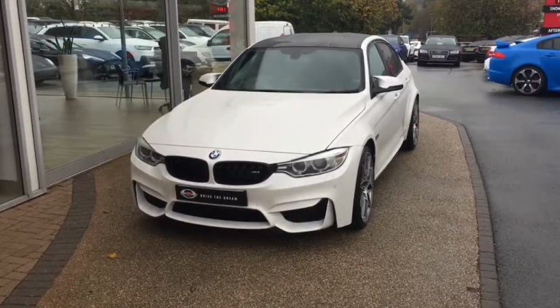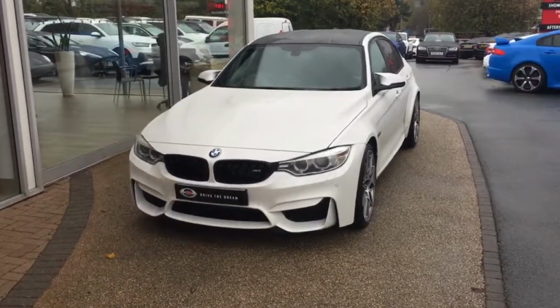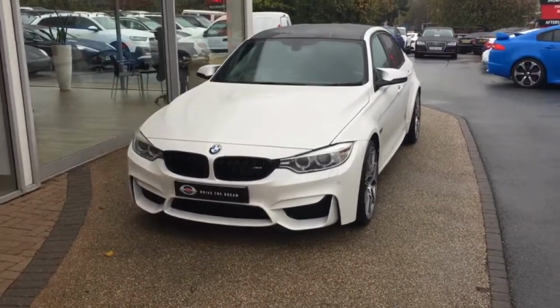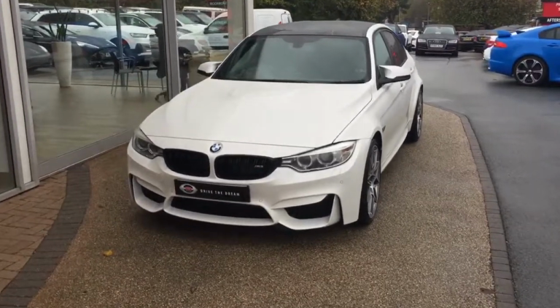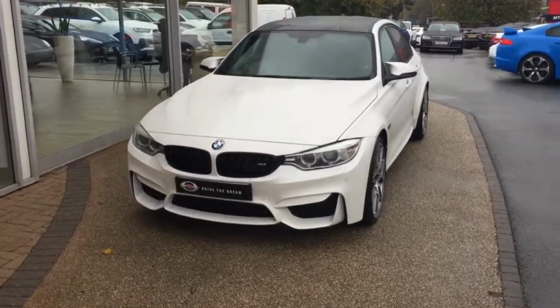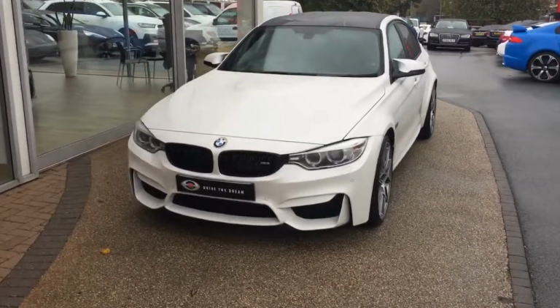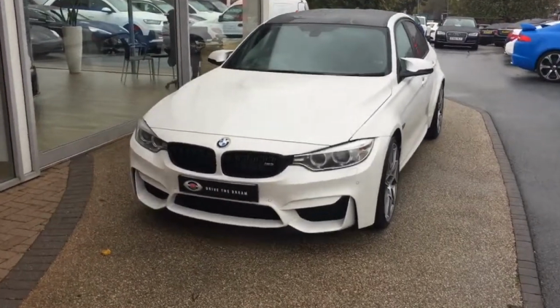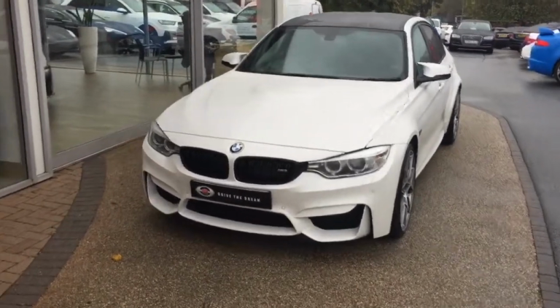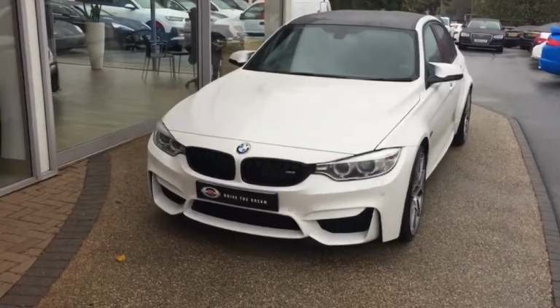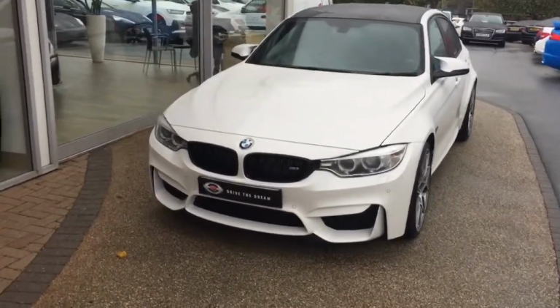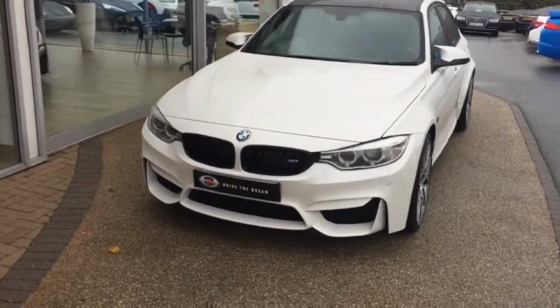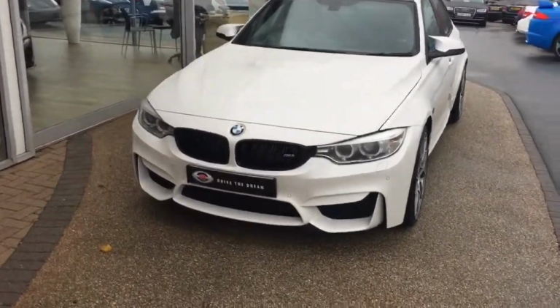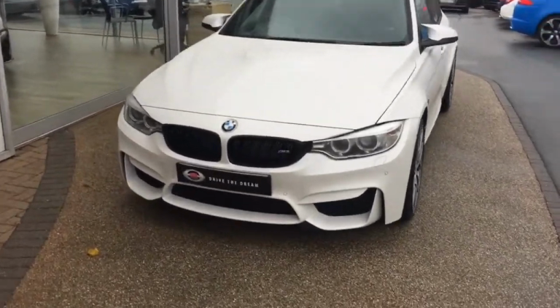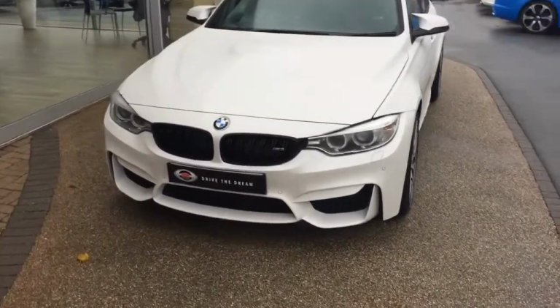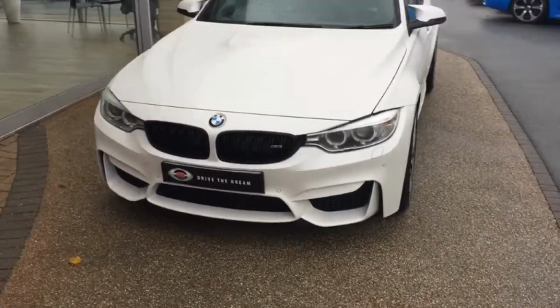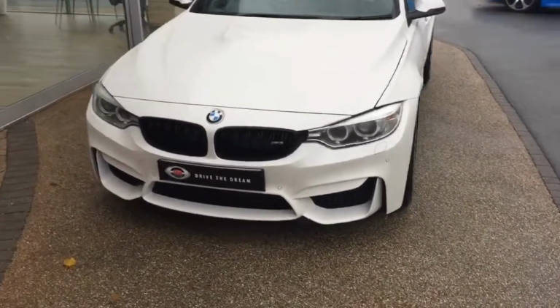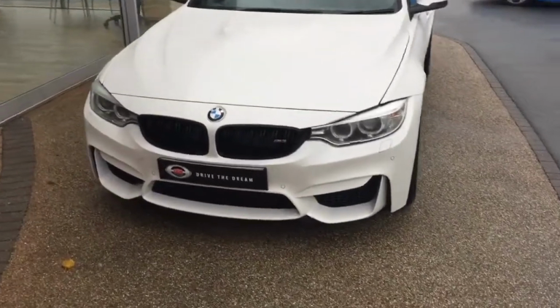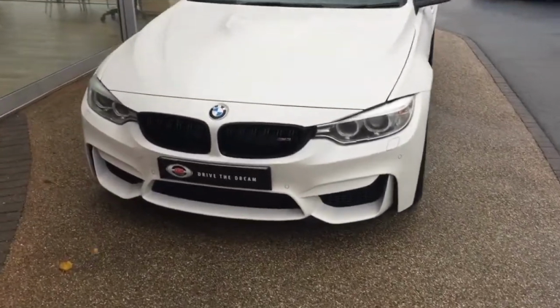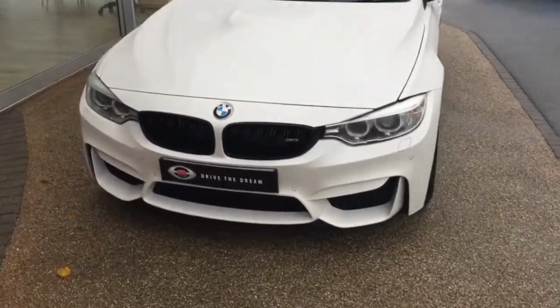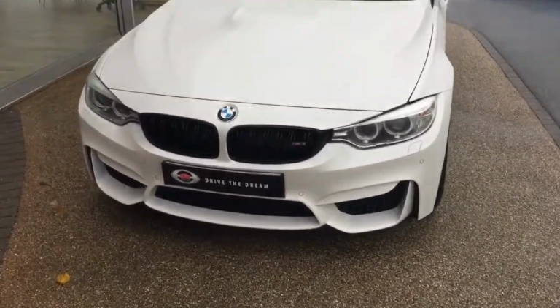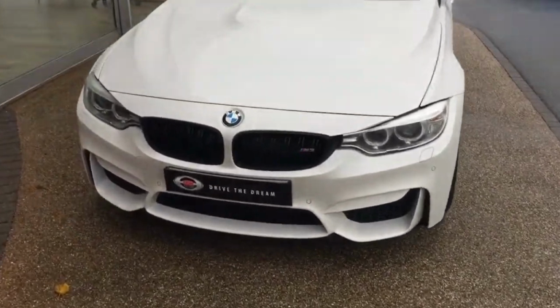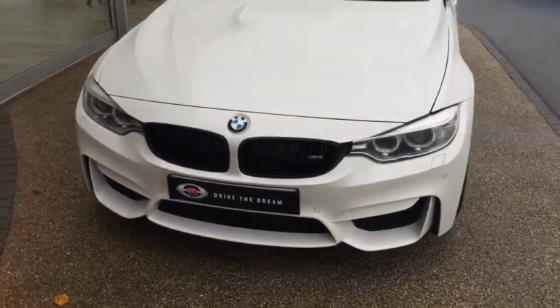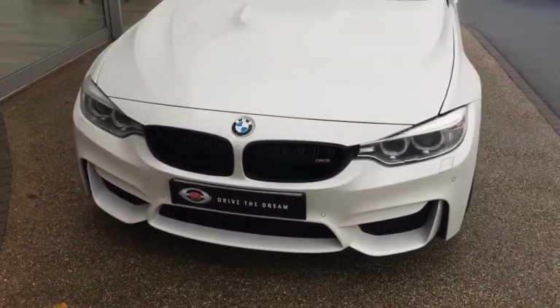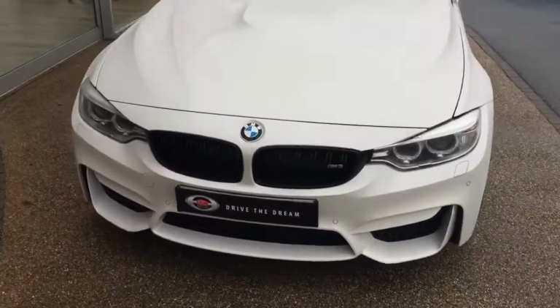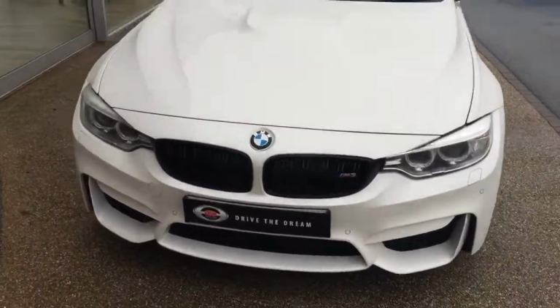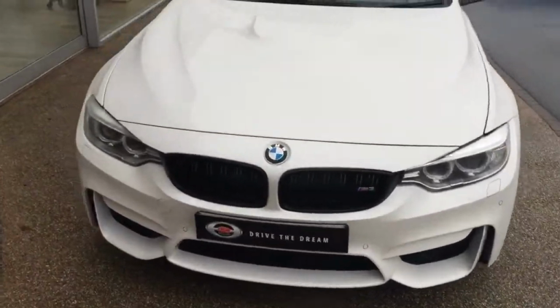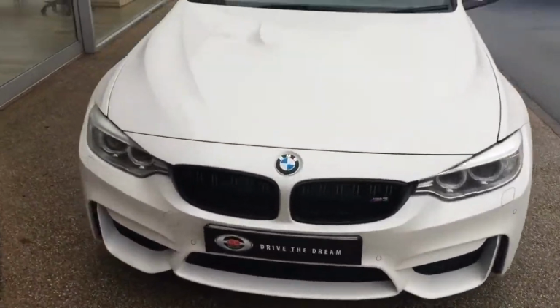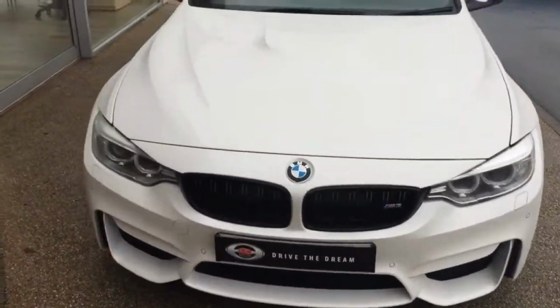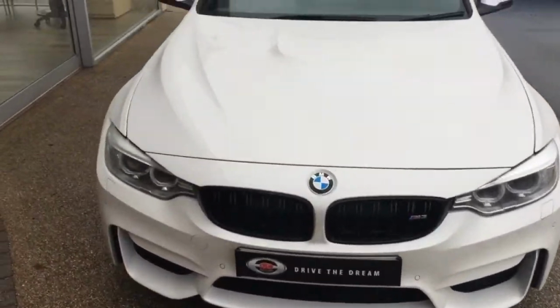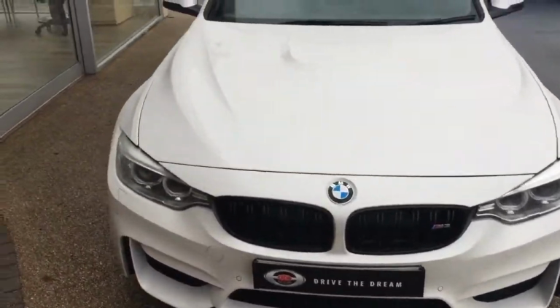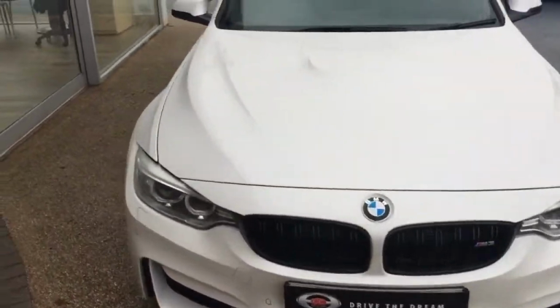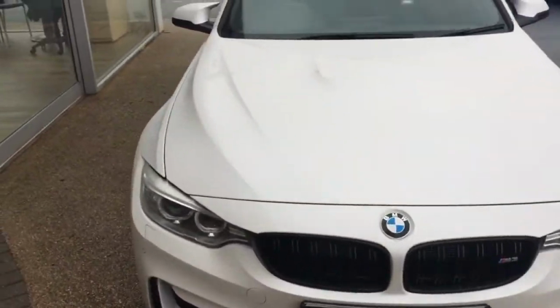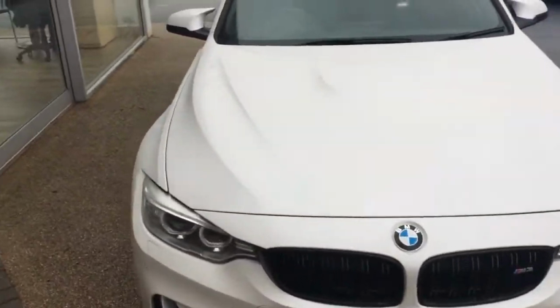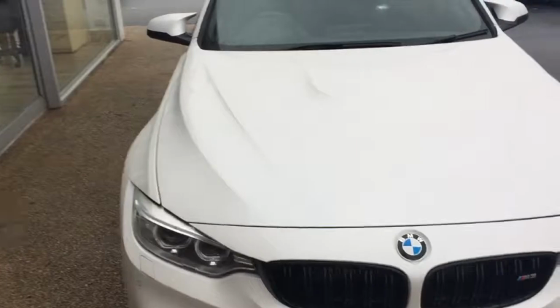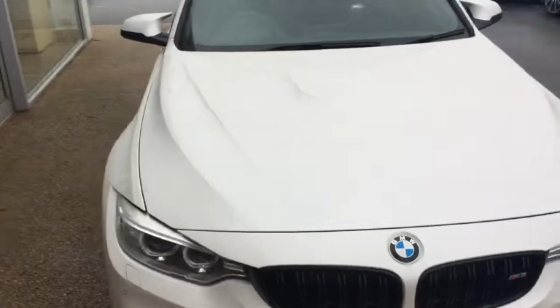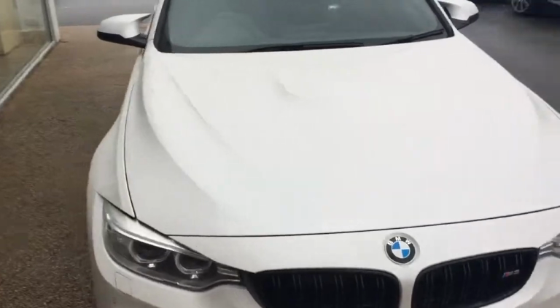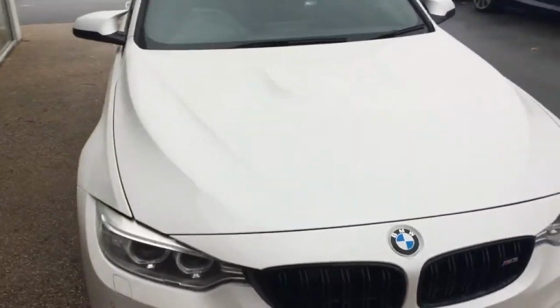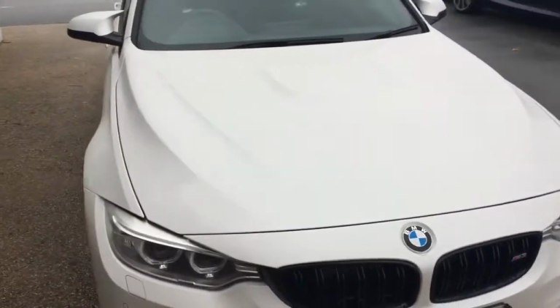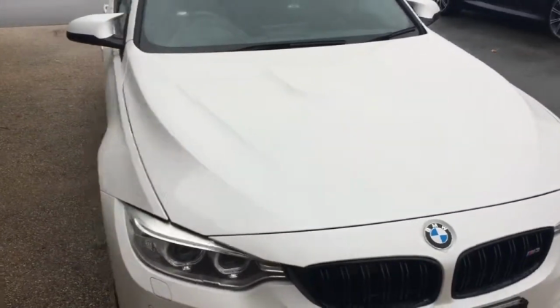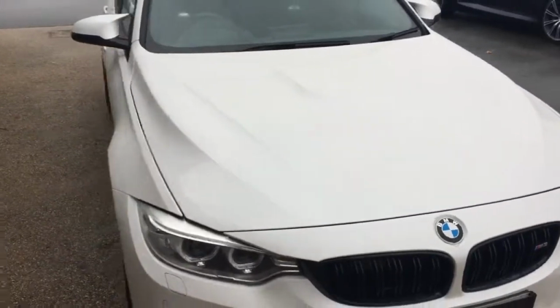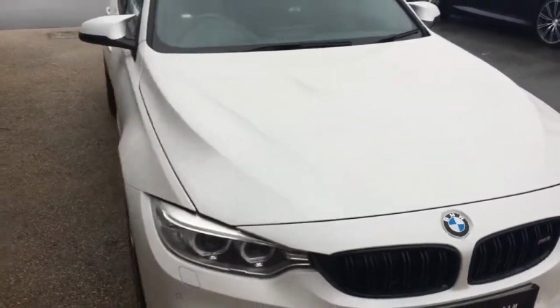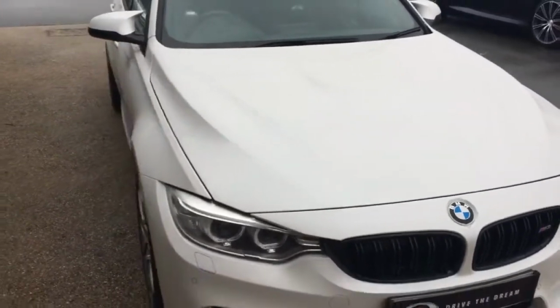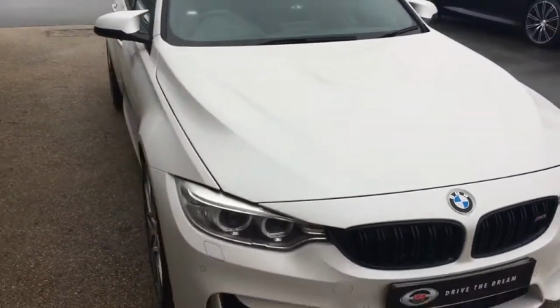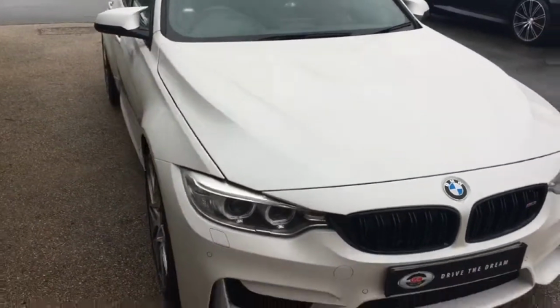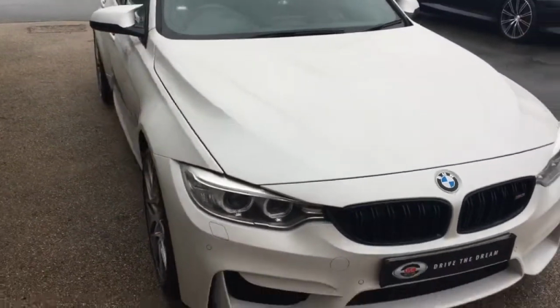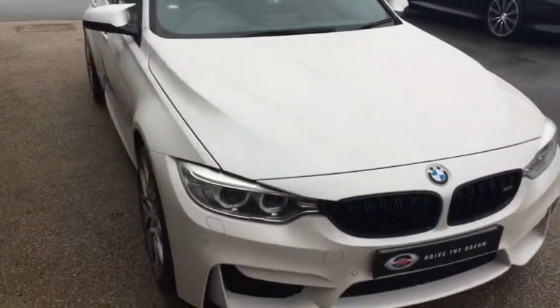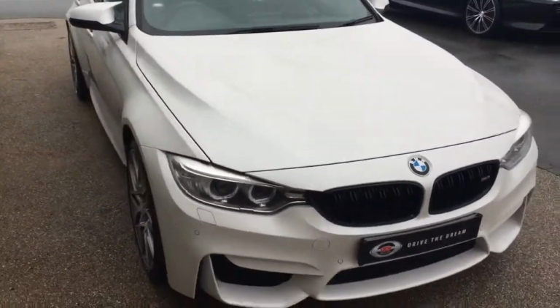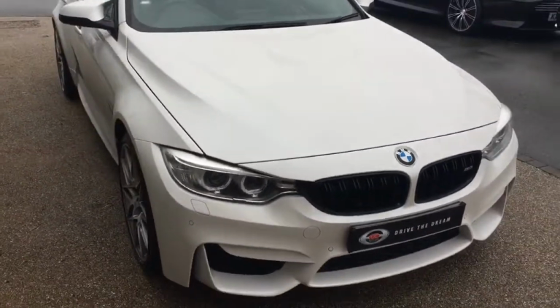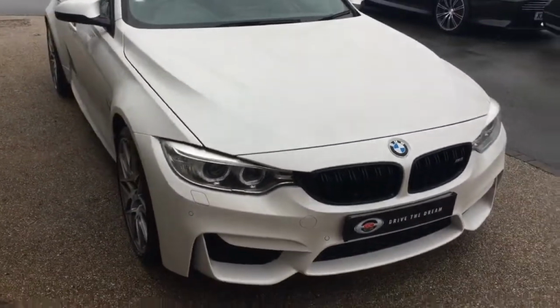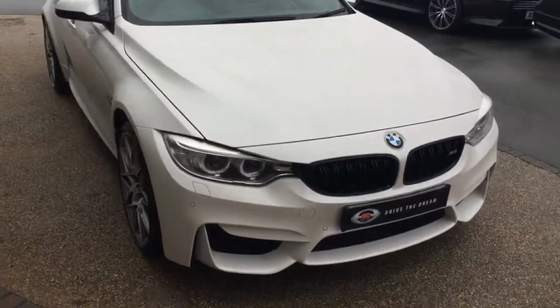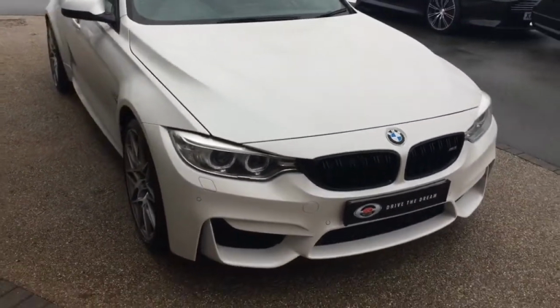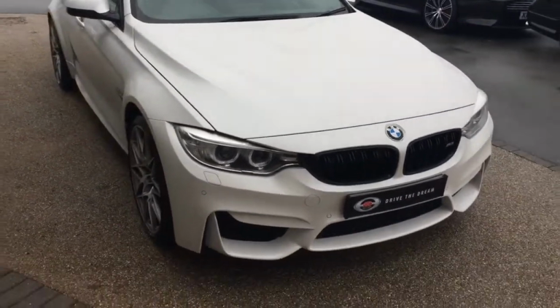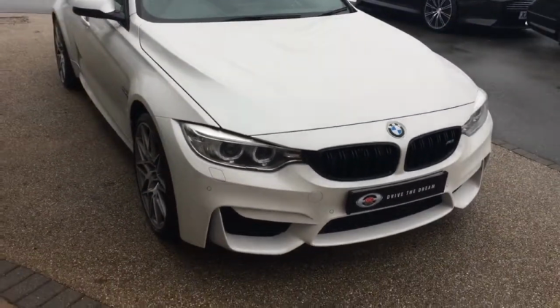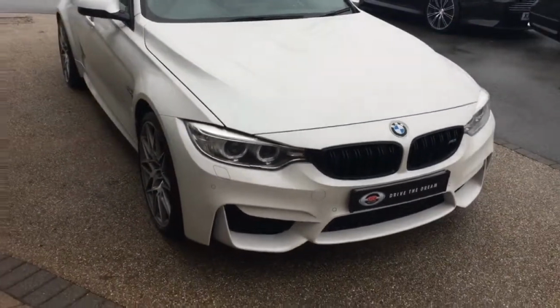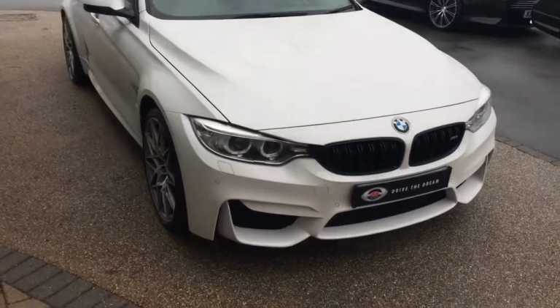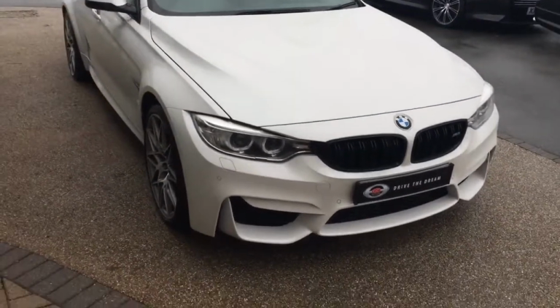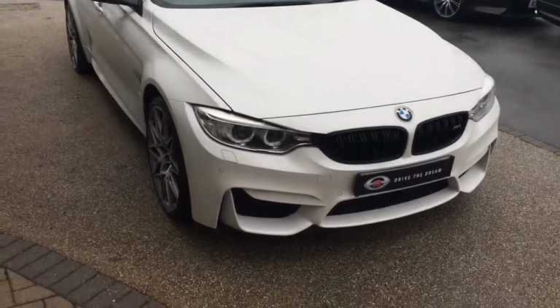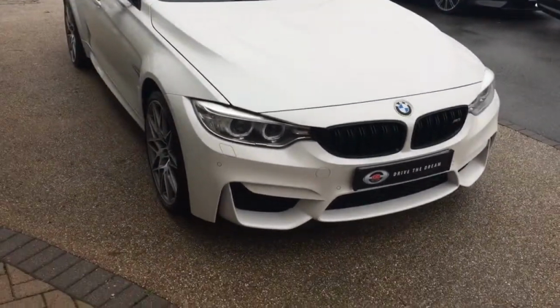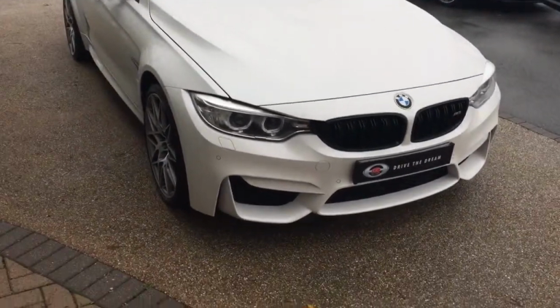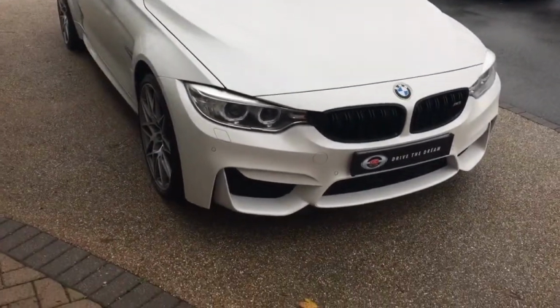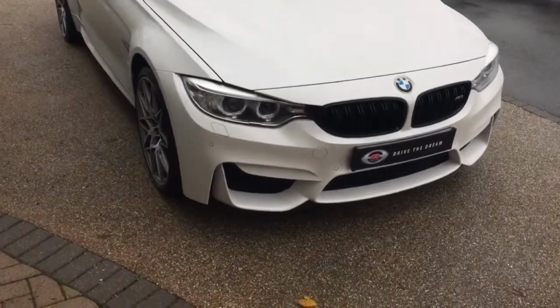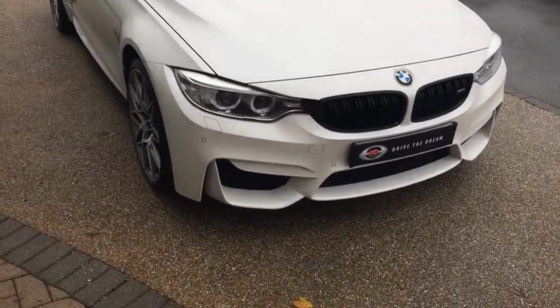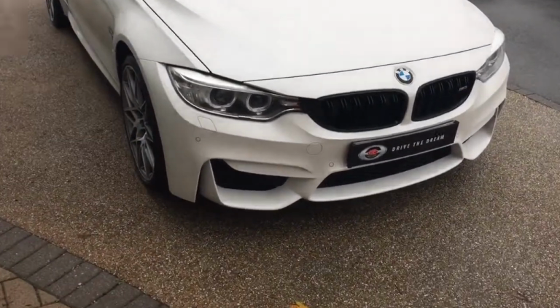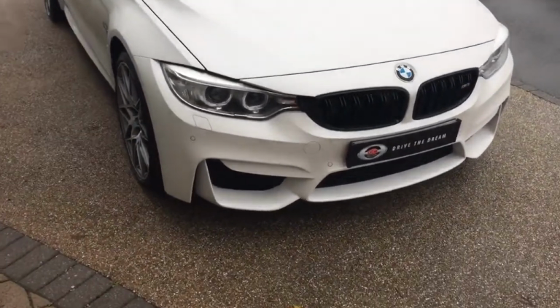Hi there and thank you for your inquiry here at GC Motors and the BMW M3 Competition. I'm just going to give you a quick tour around the car.